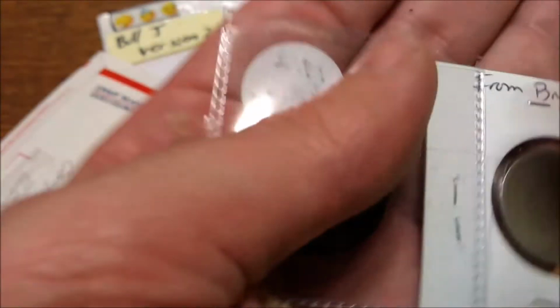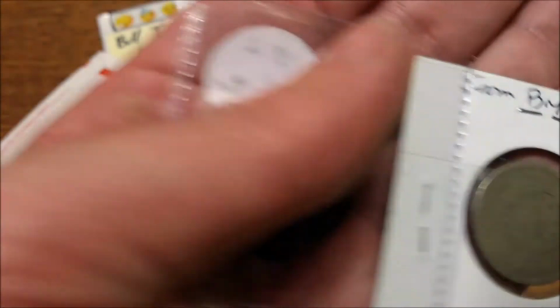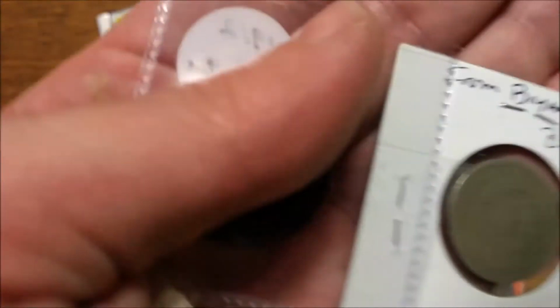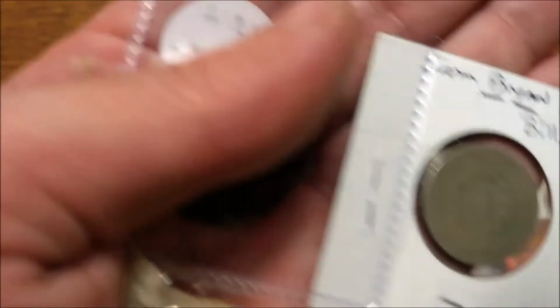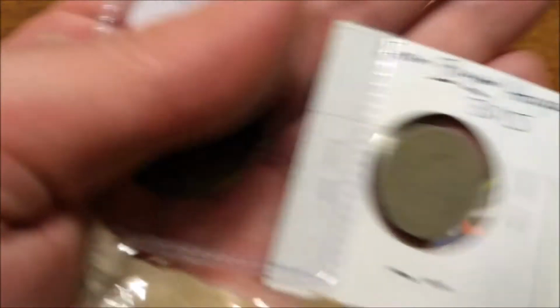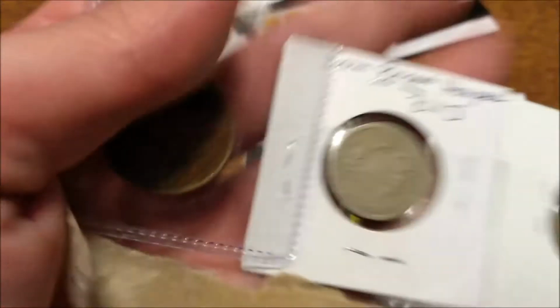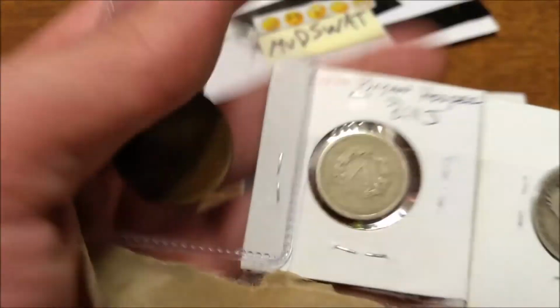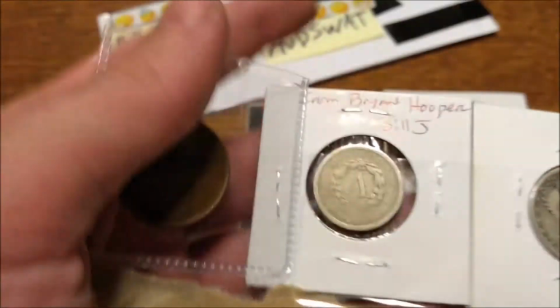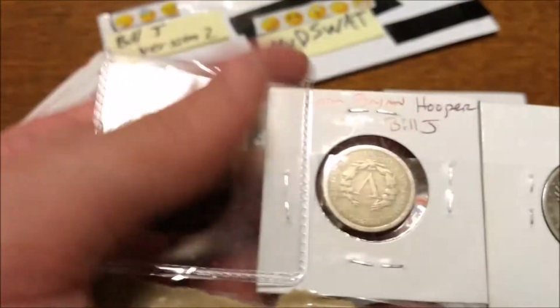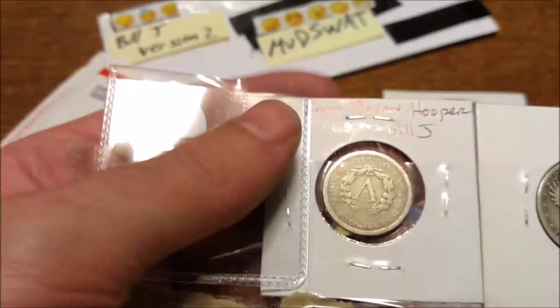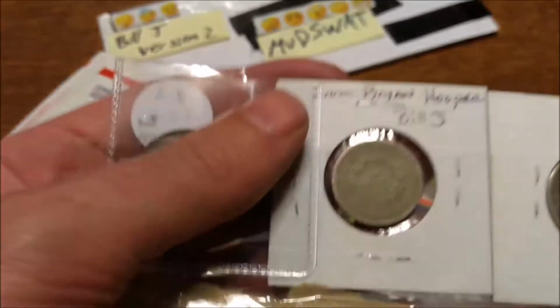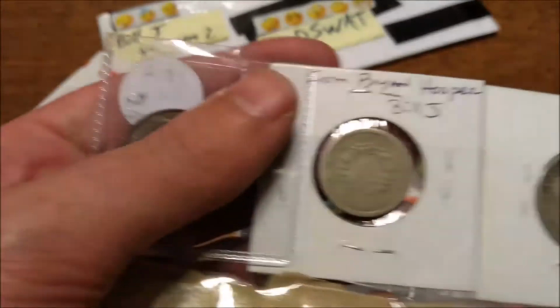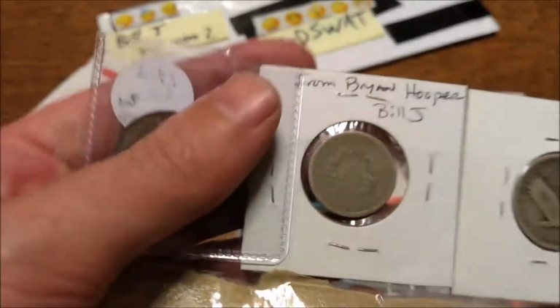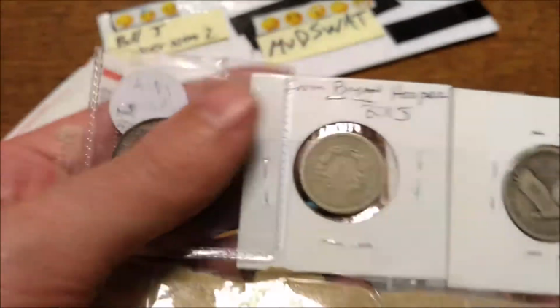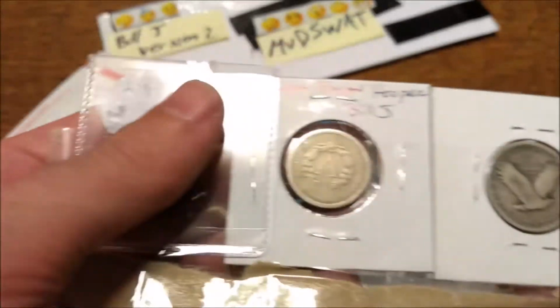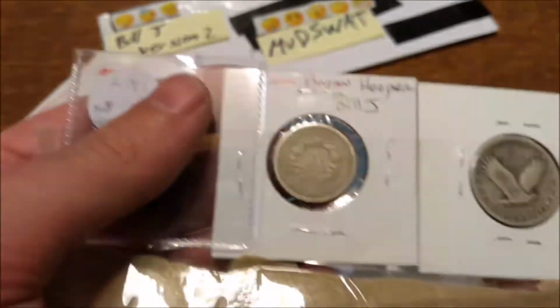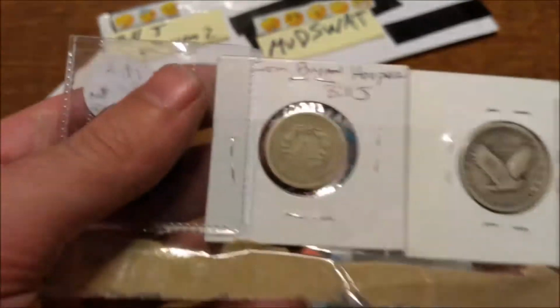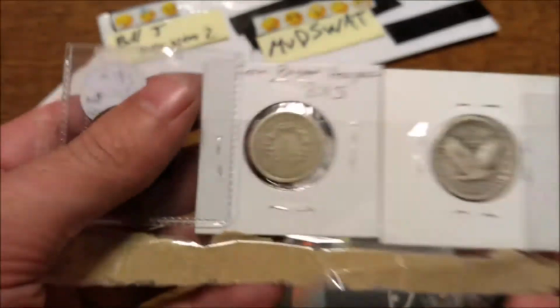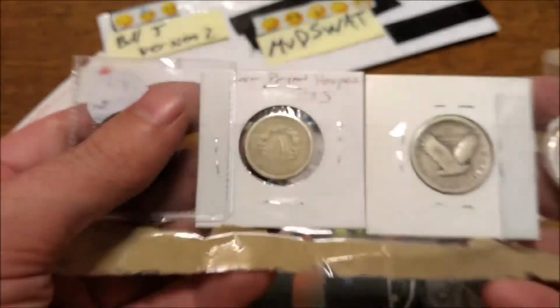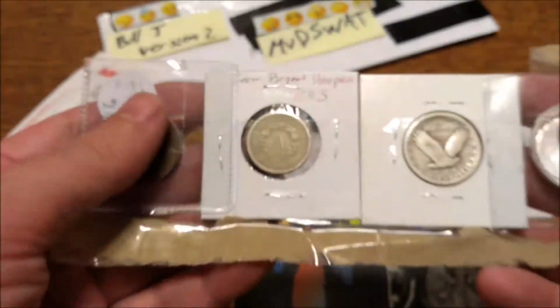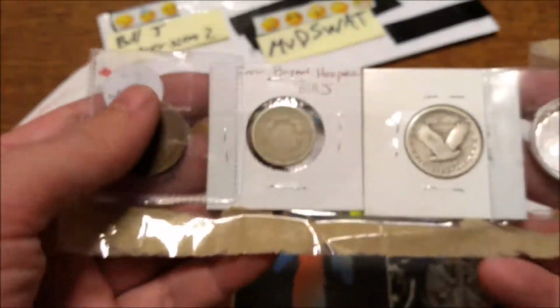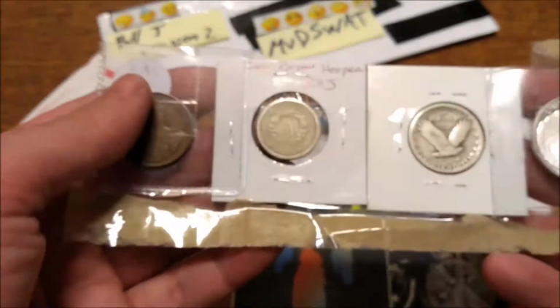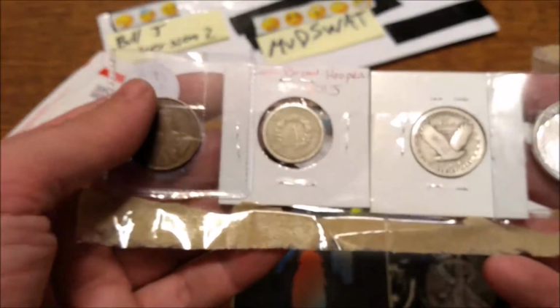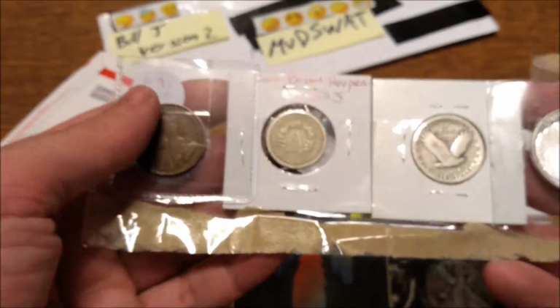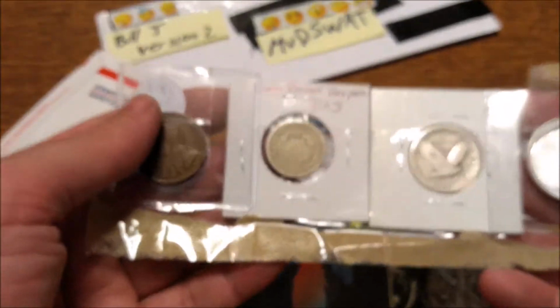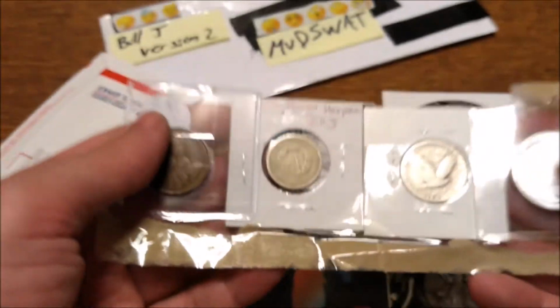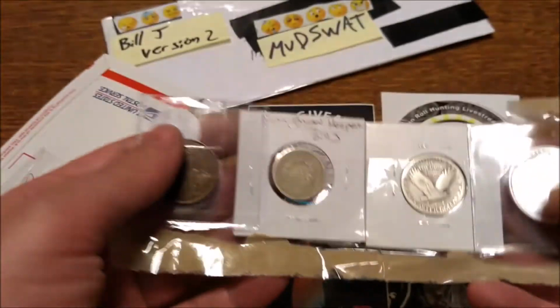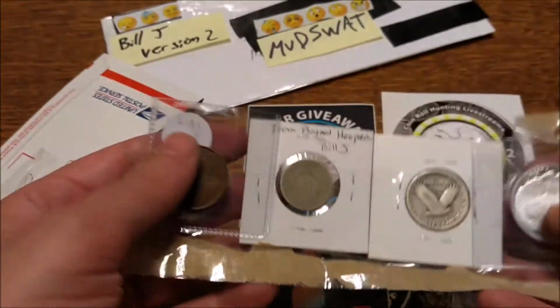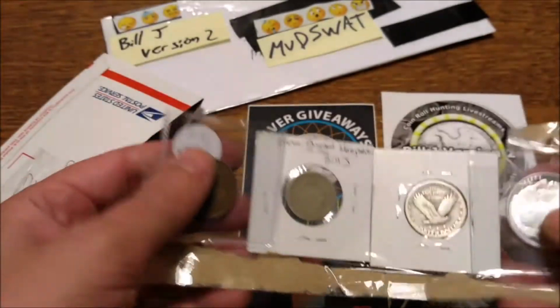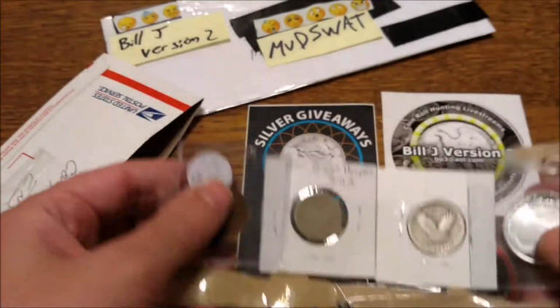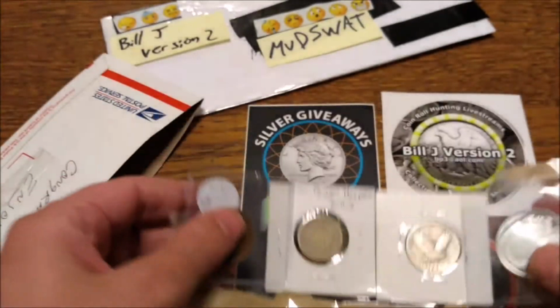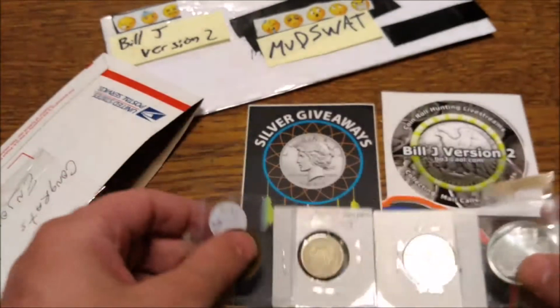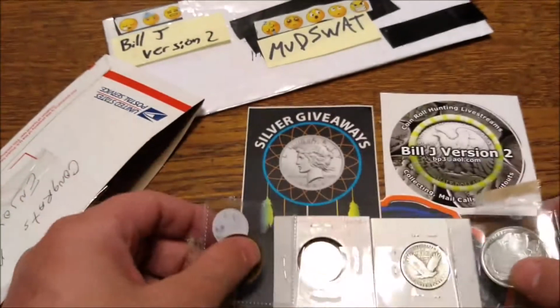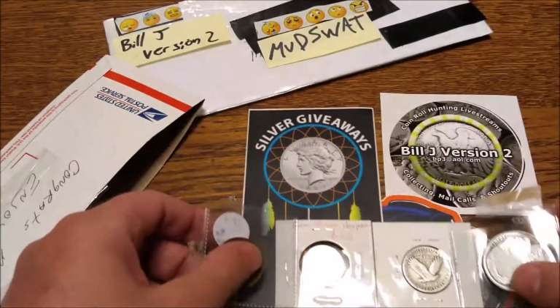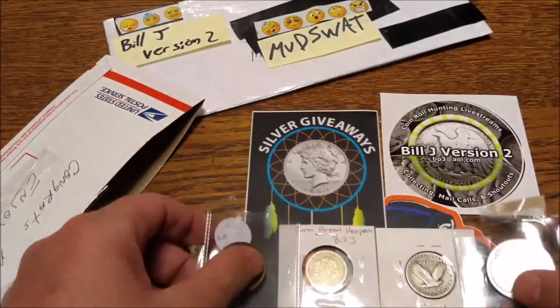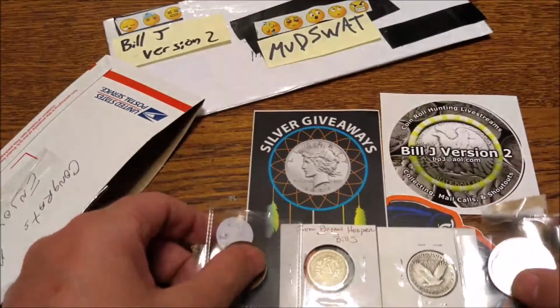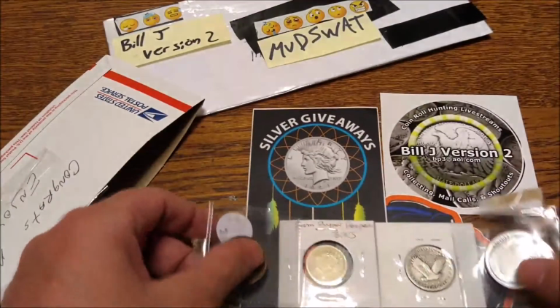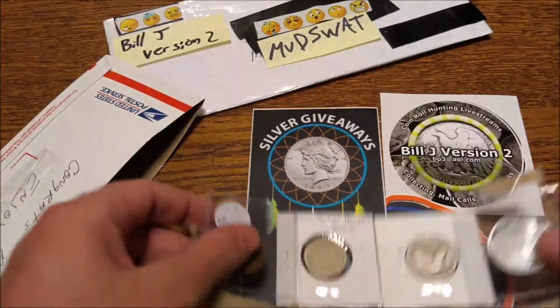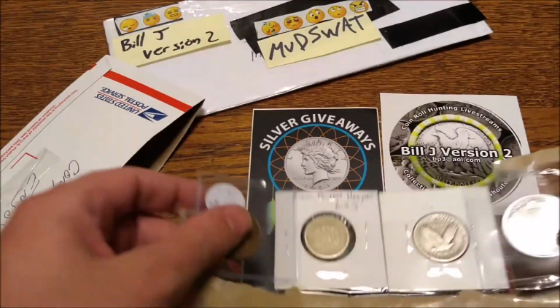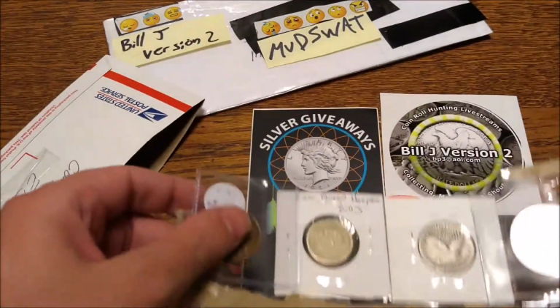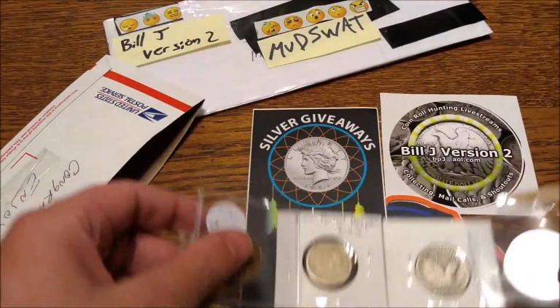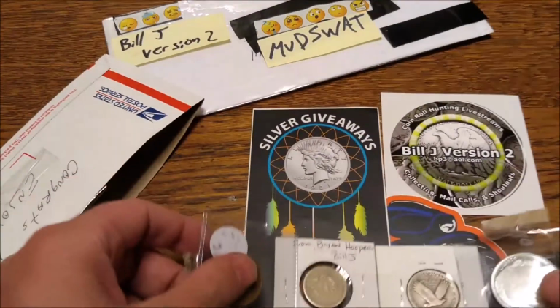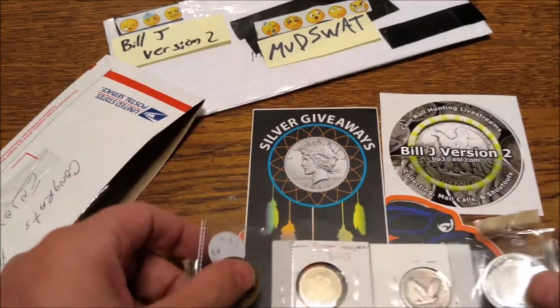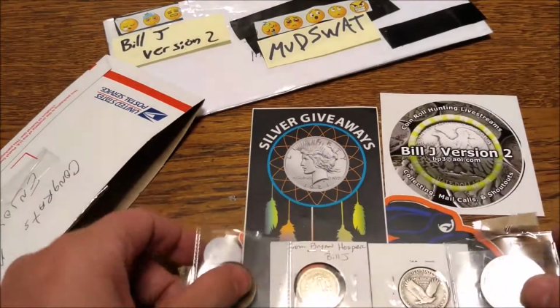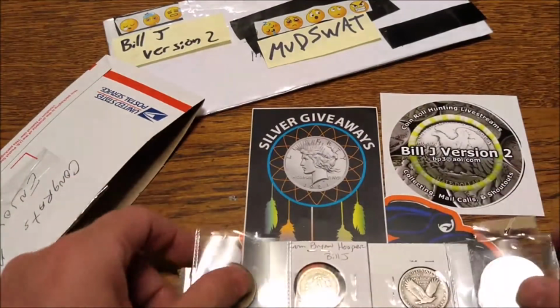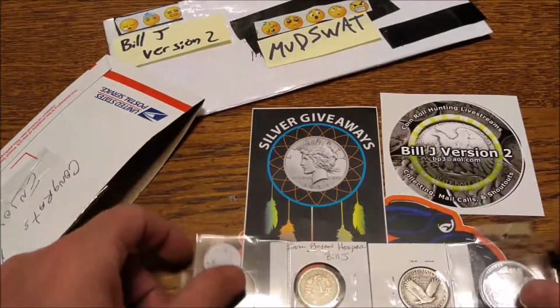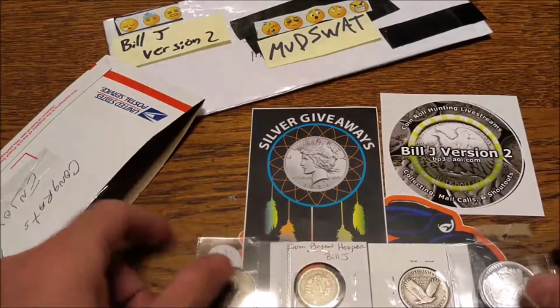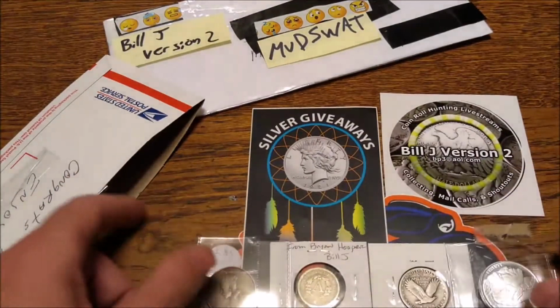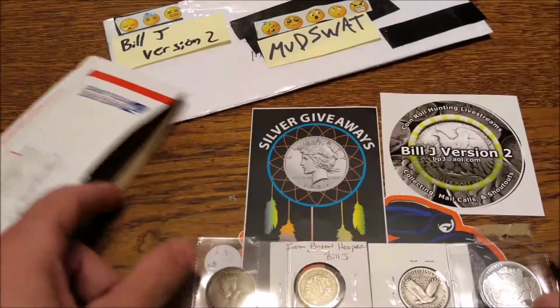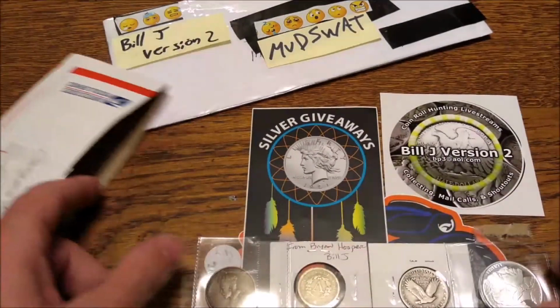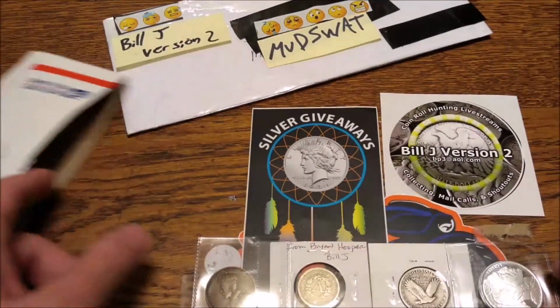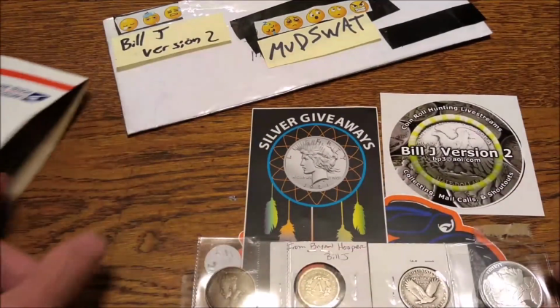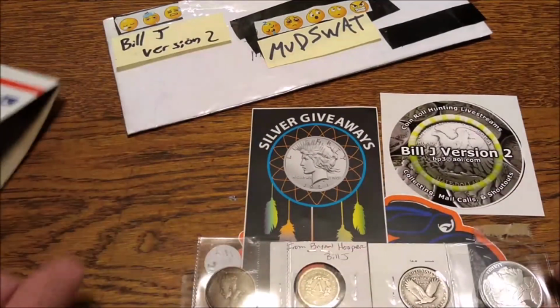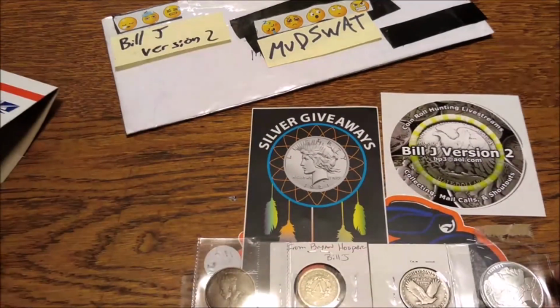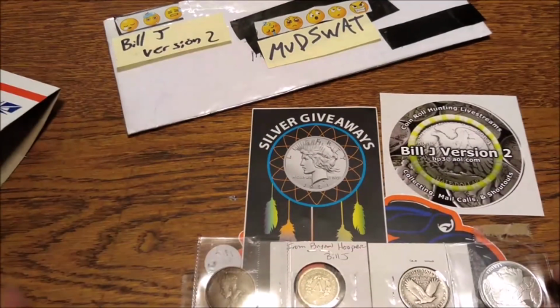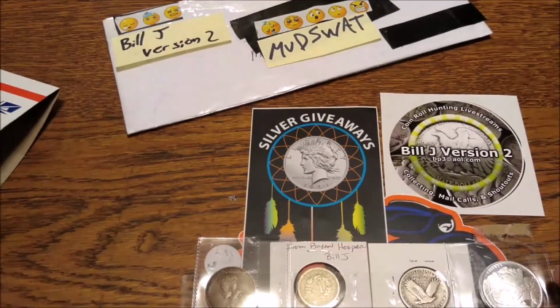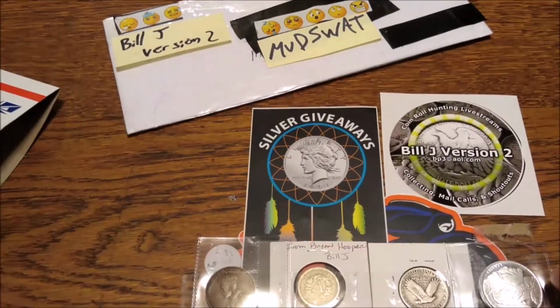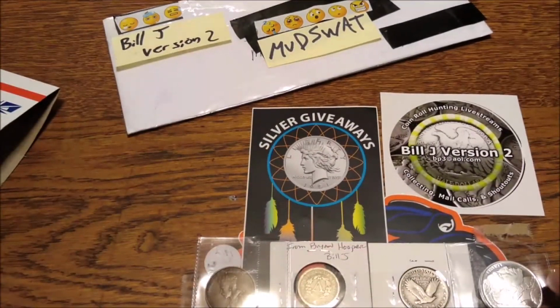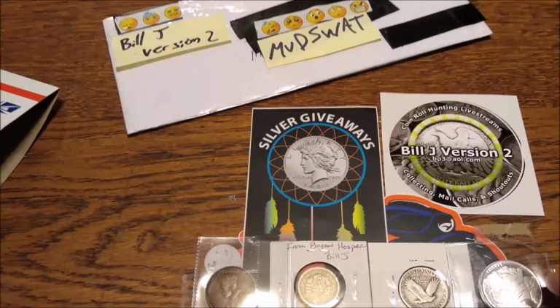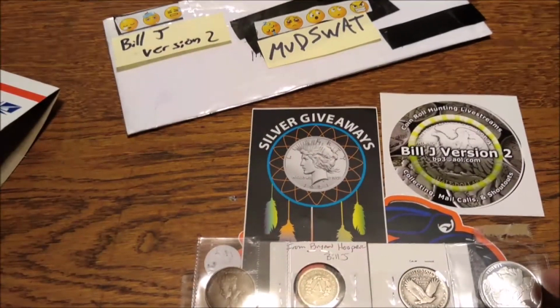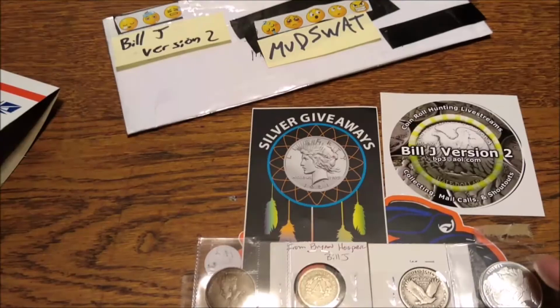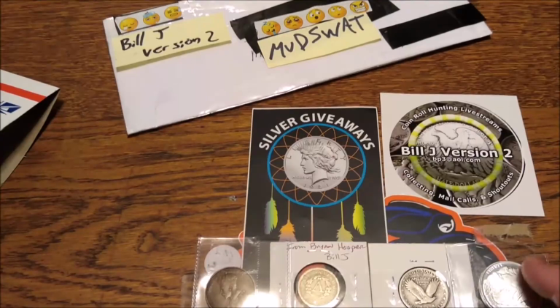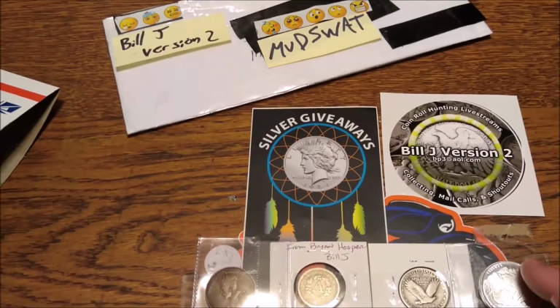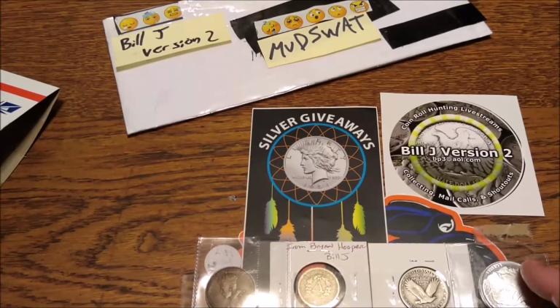Dude, awesome giveaway. Thanks so much, I'm happy I finally won. Links are in the description, so make sure you check out Bill J Version 2.